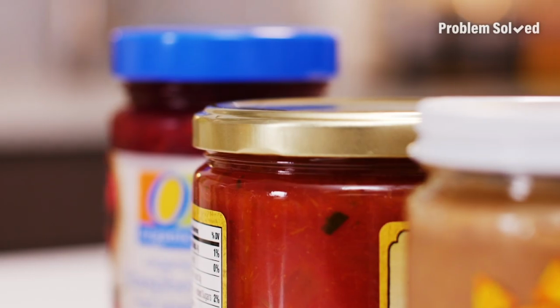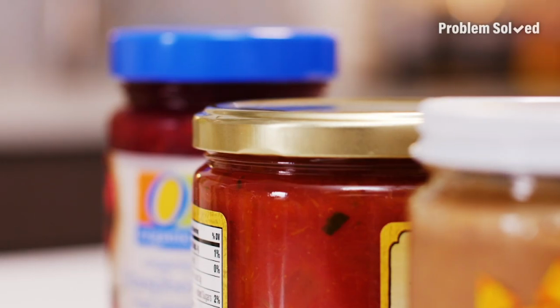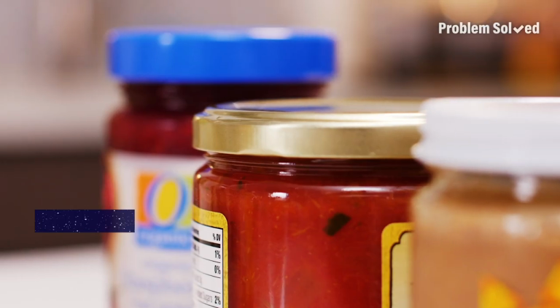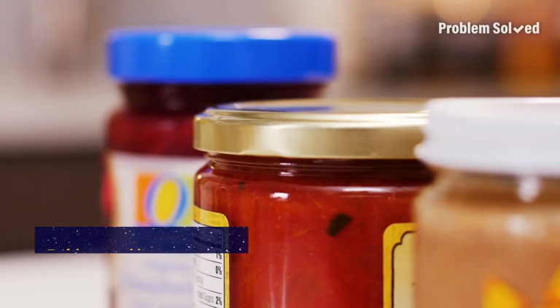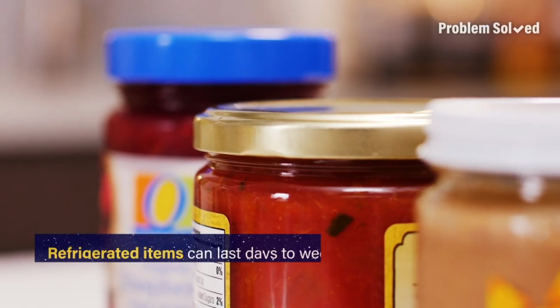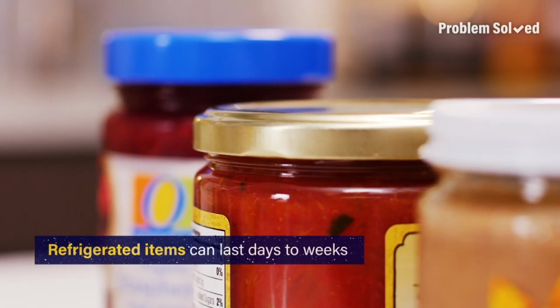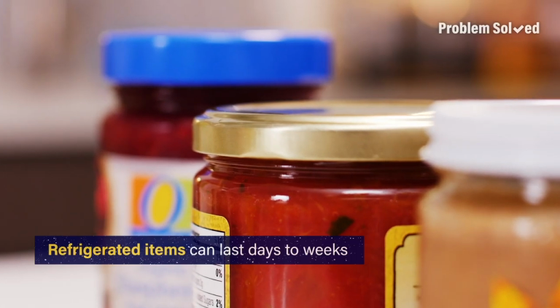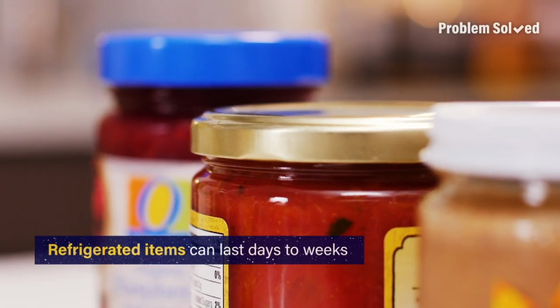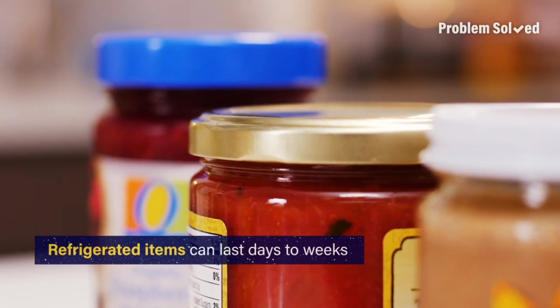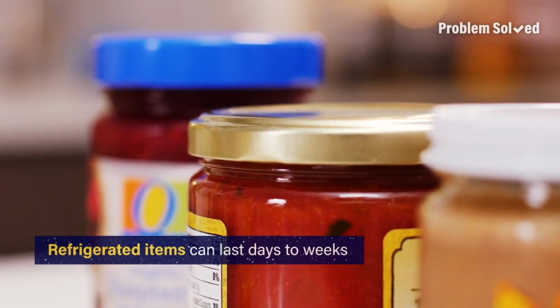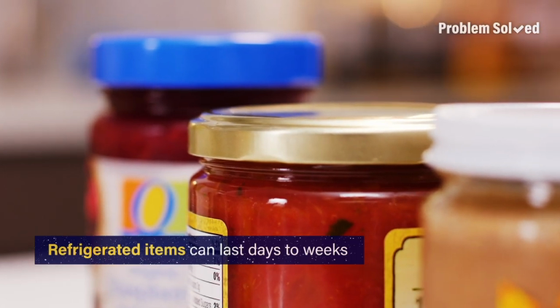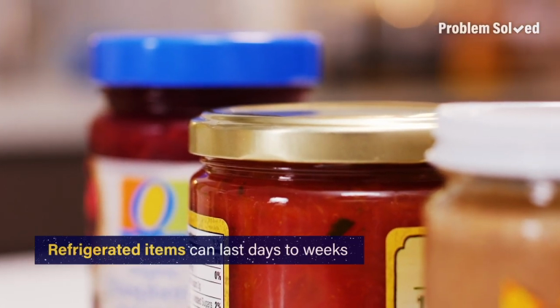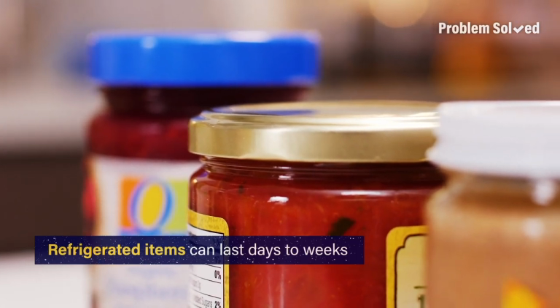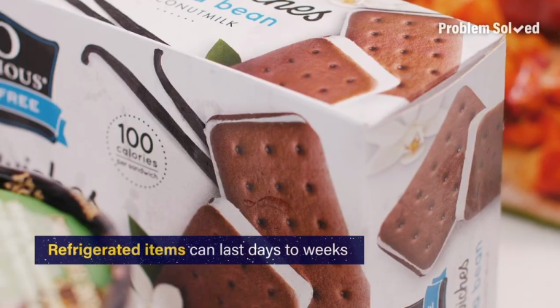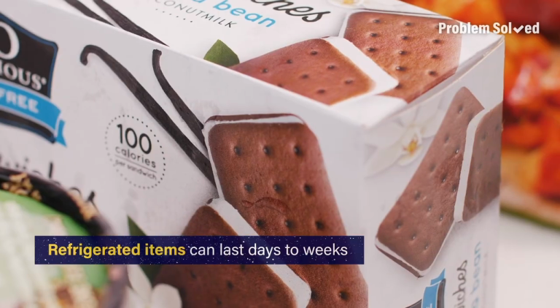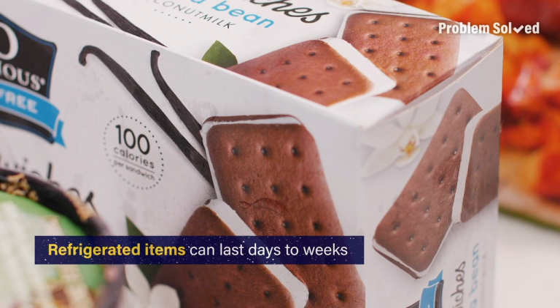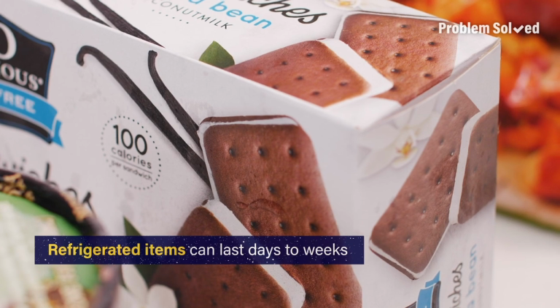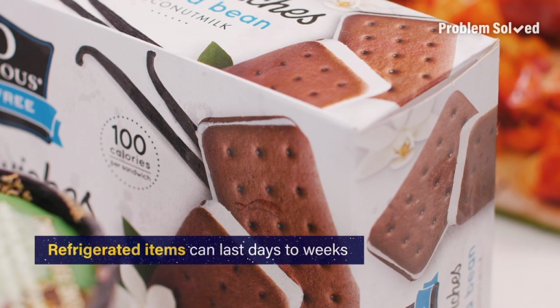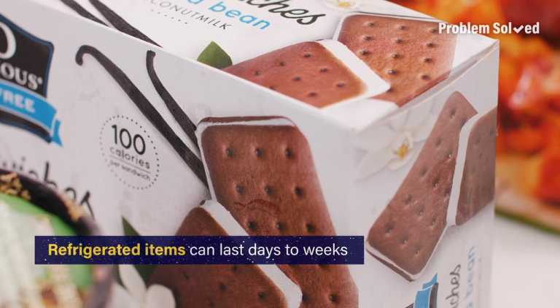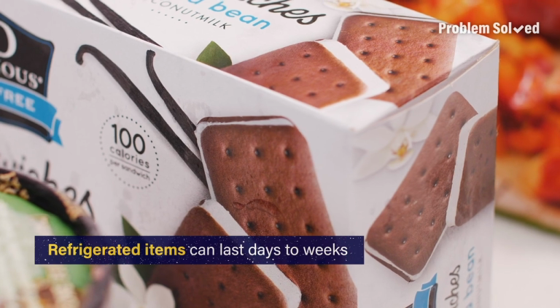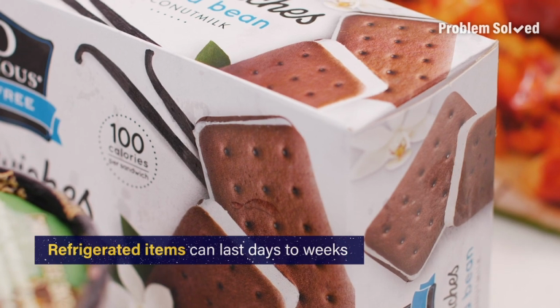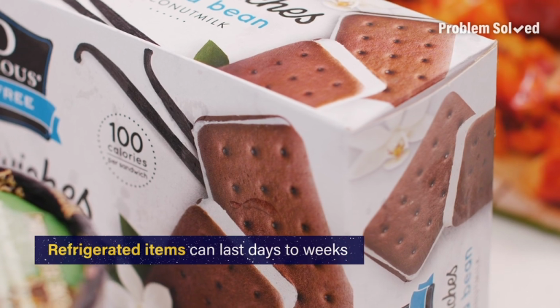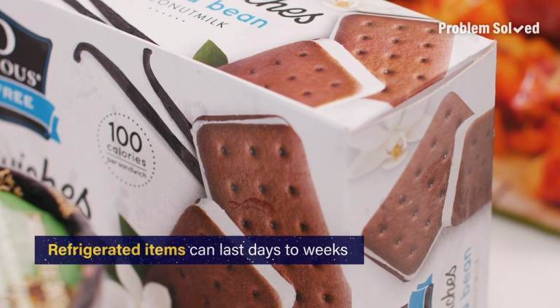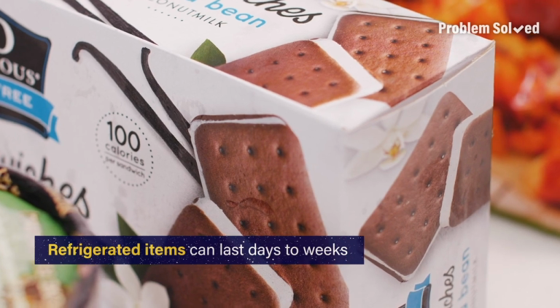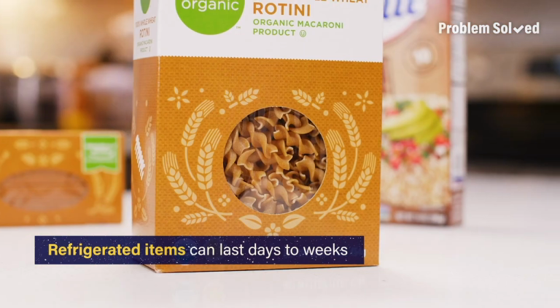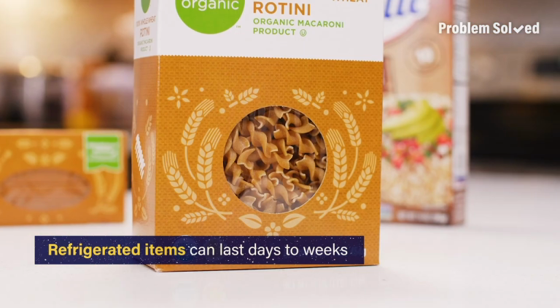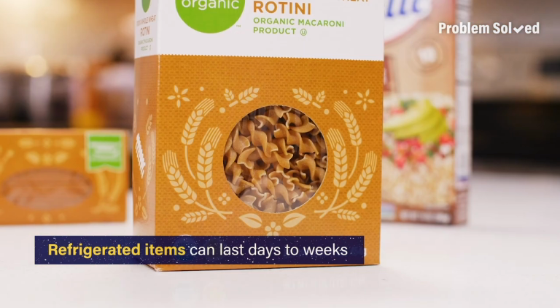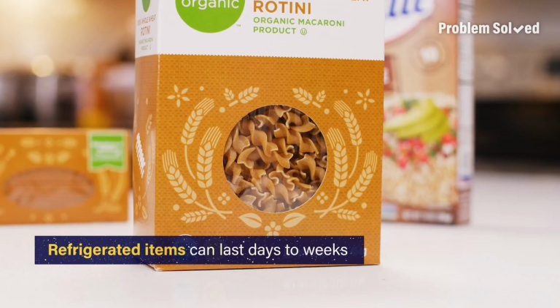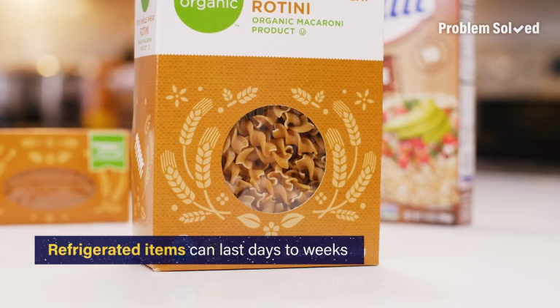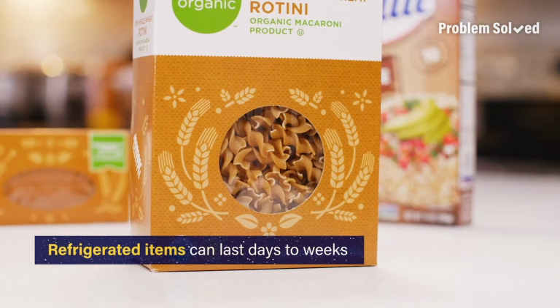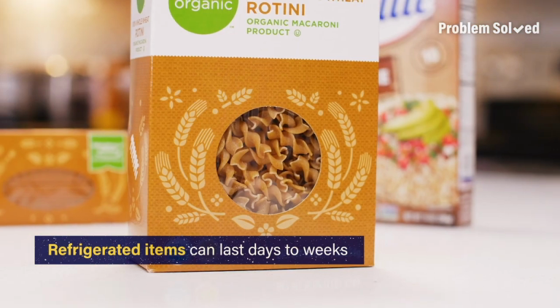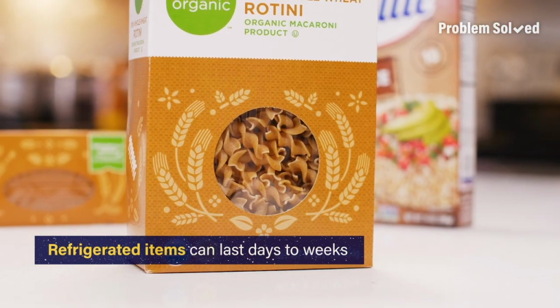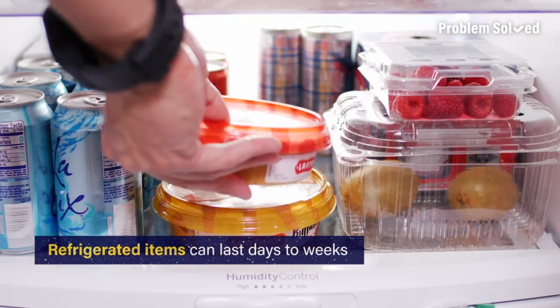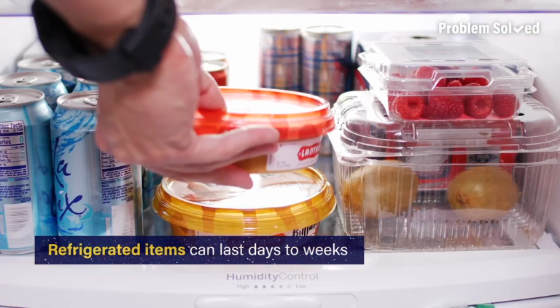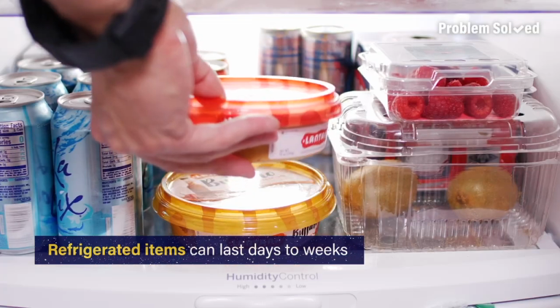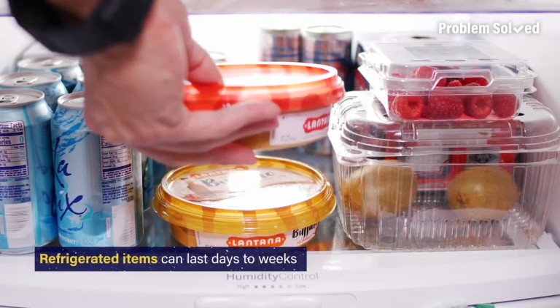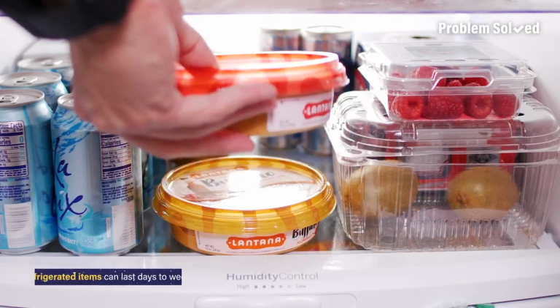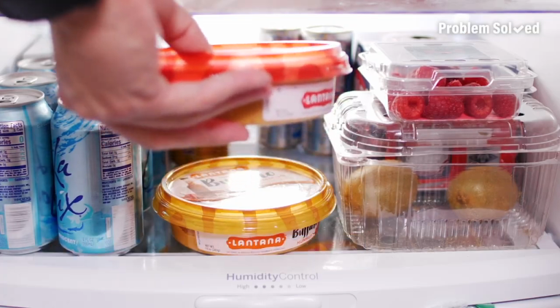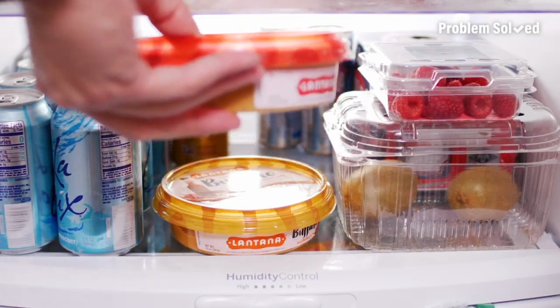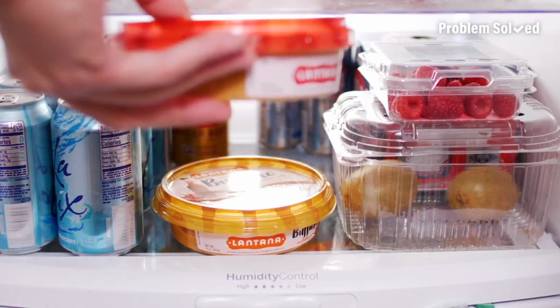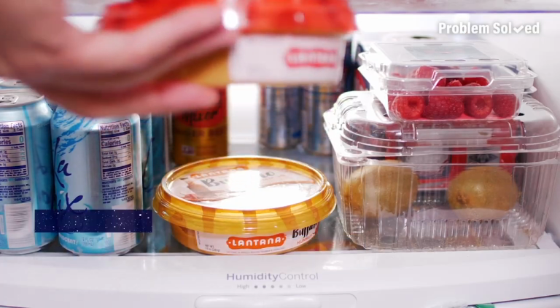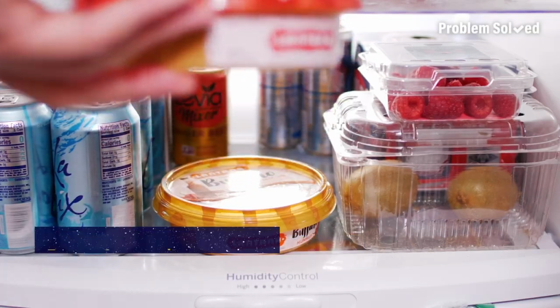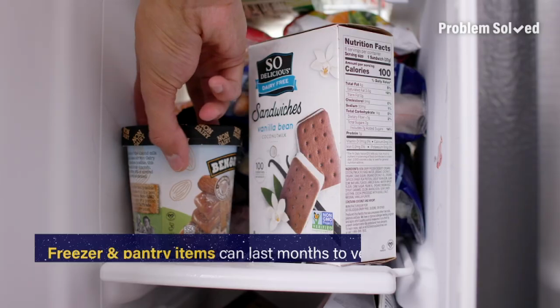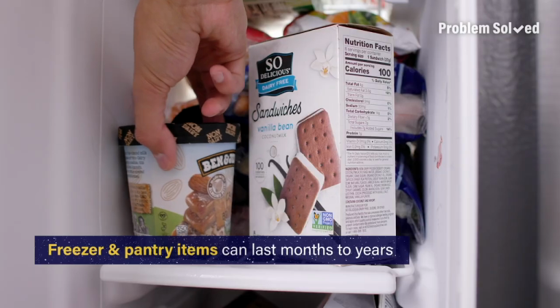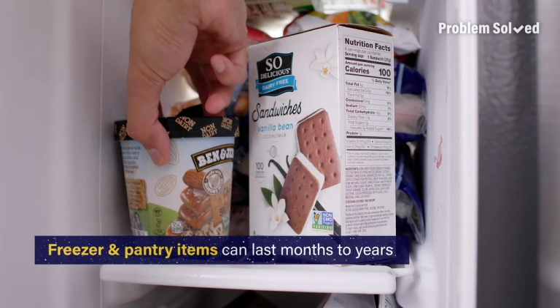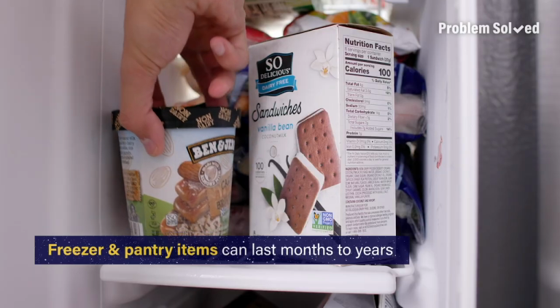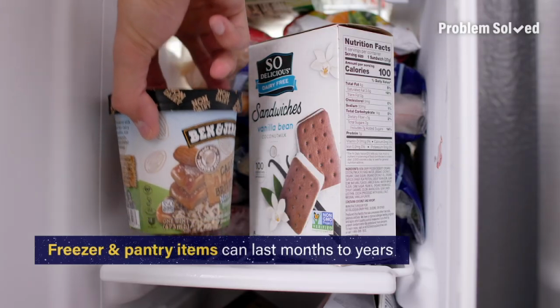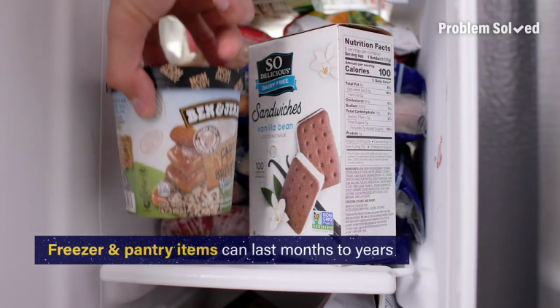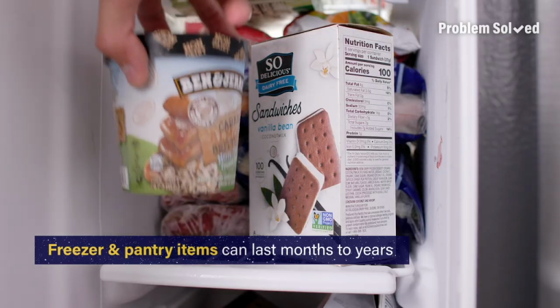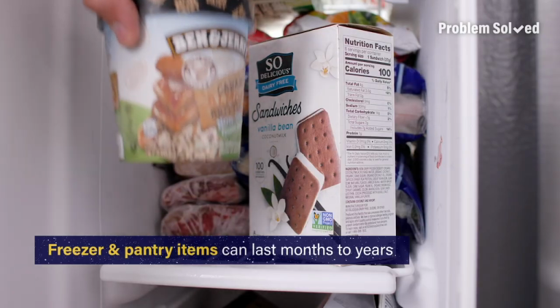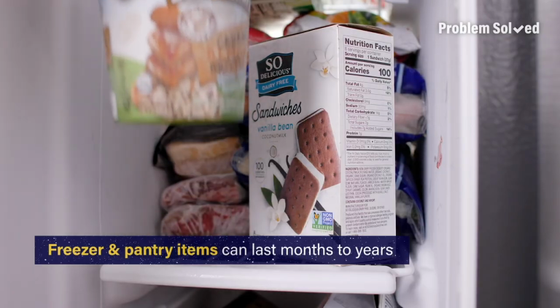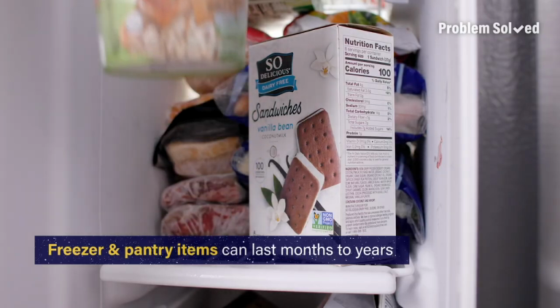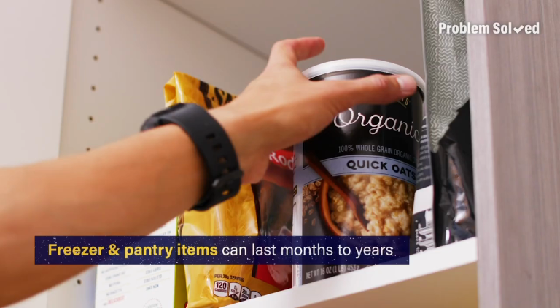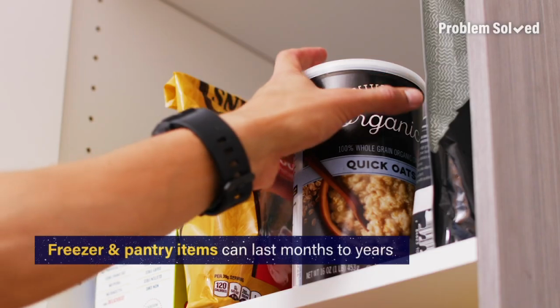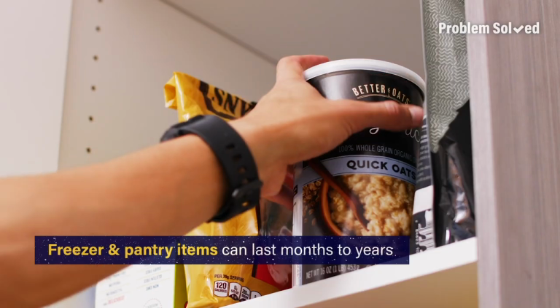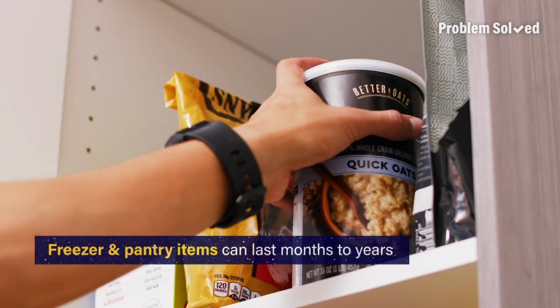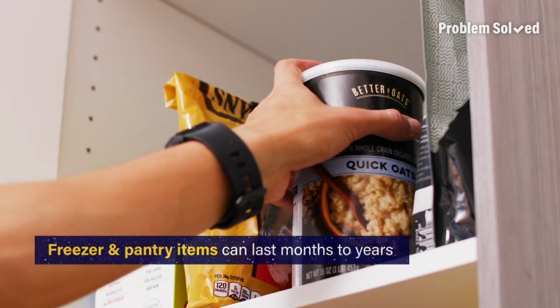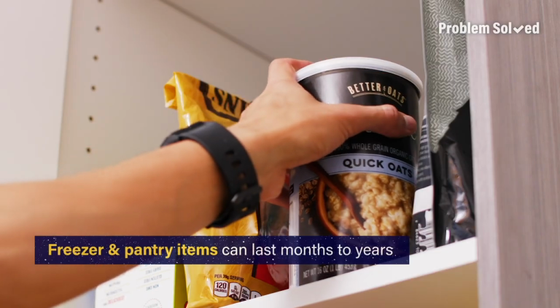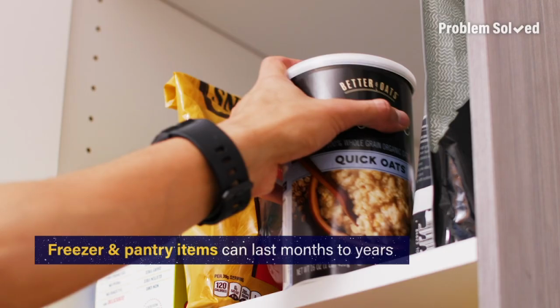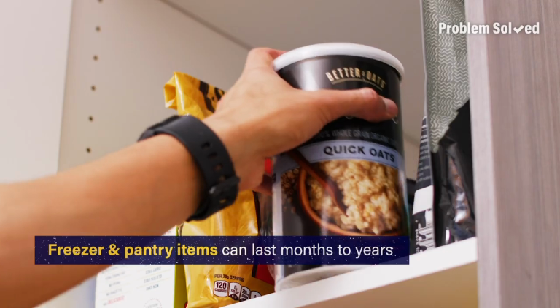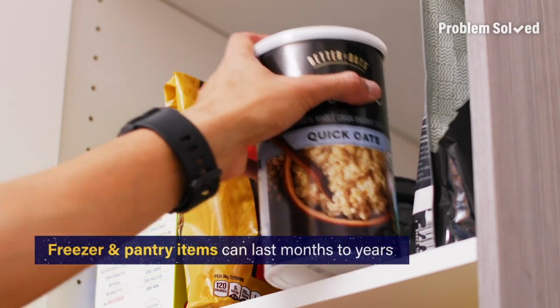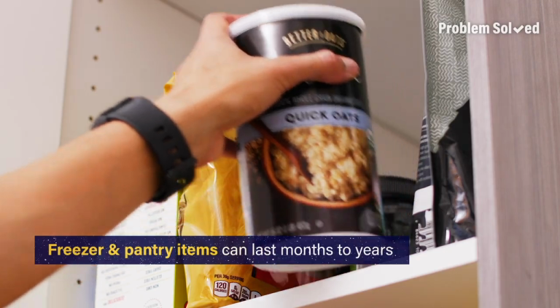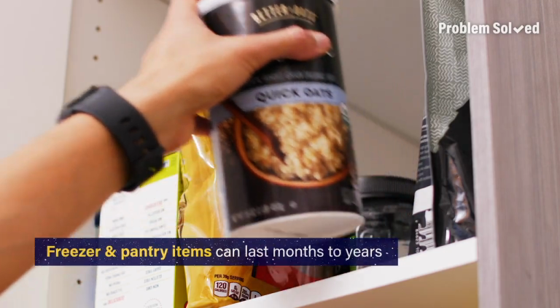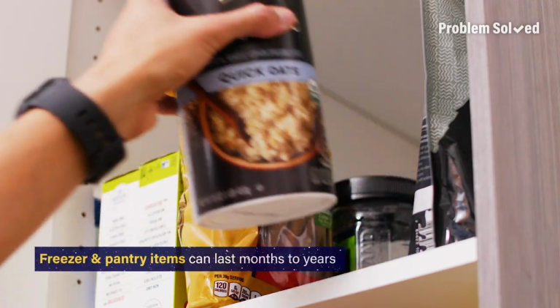When it comes to consuming your food, eat the items that will spoil the quickest. Start with your refrigerator, move on to the freezer, and finally your pantry.